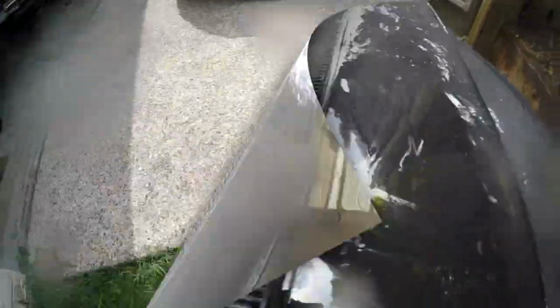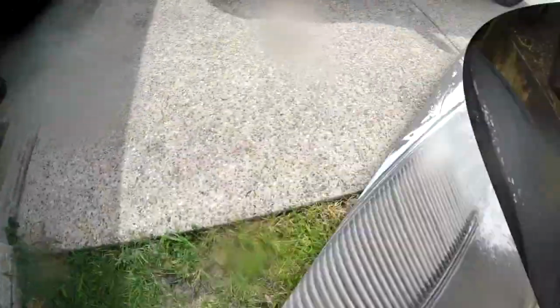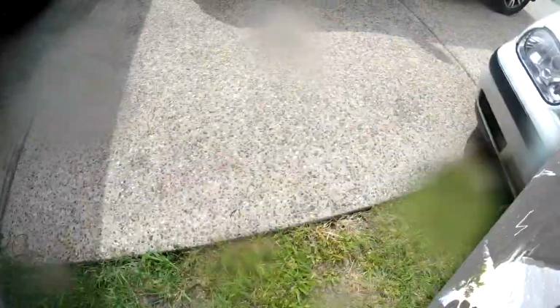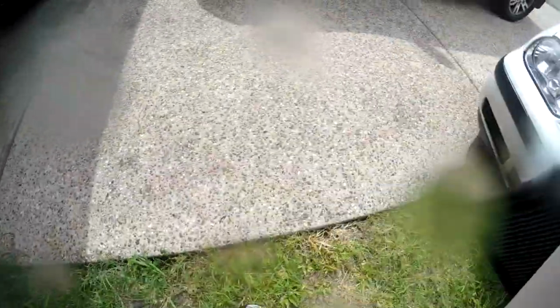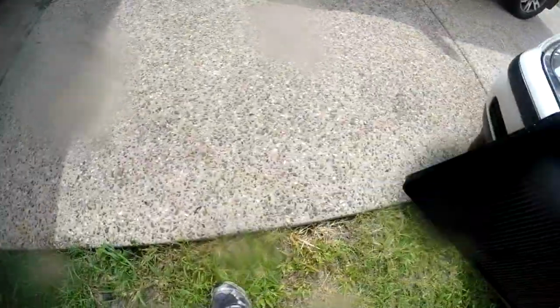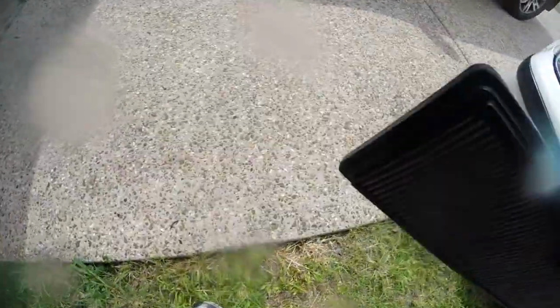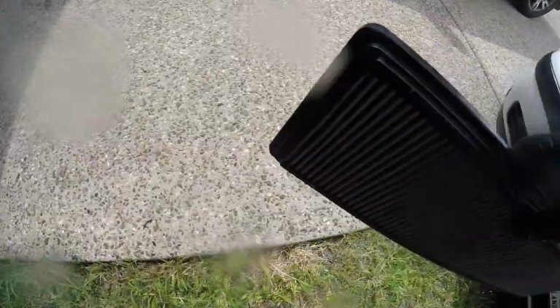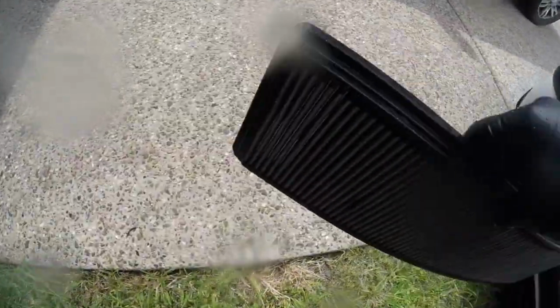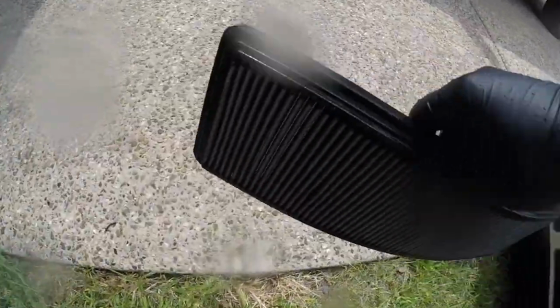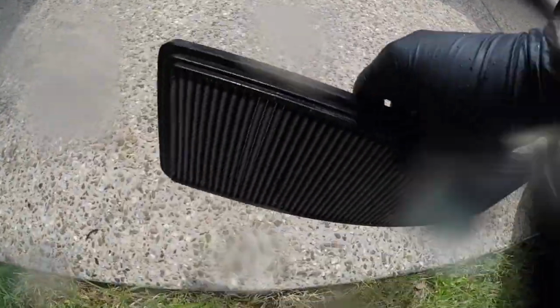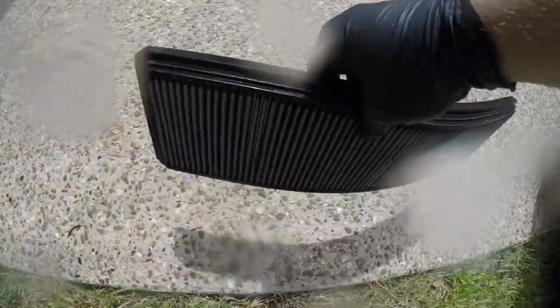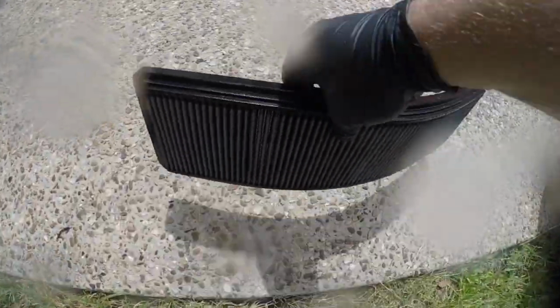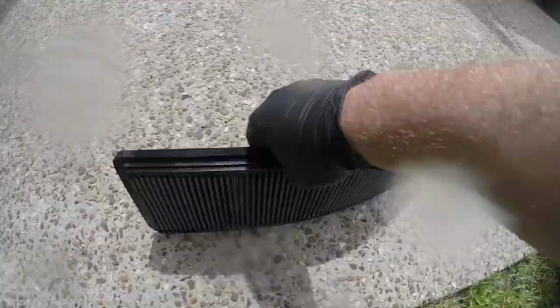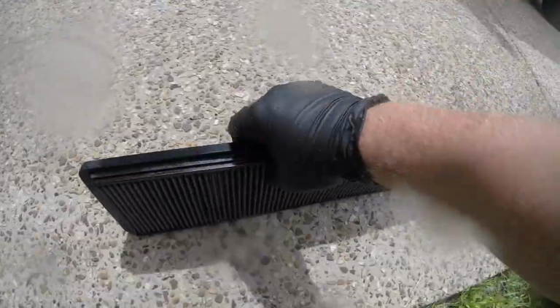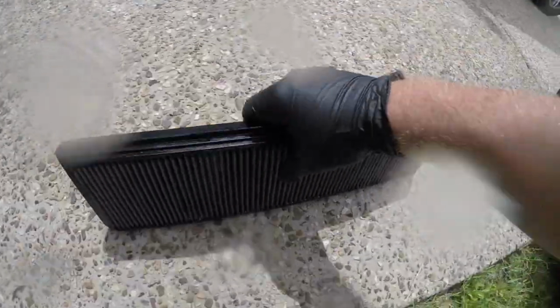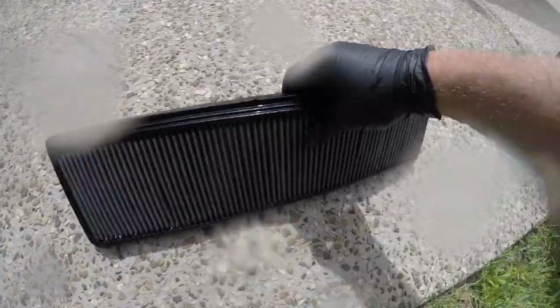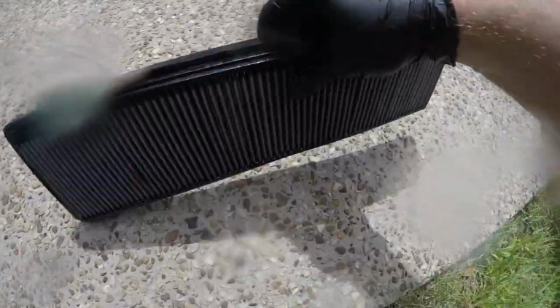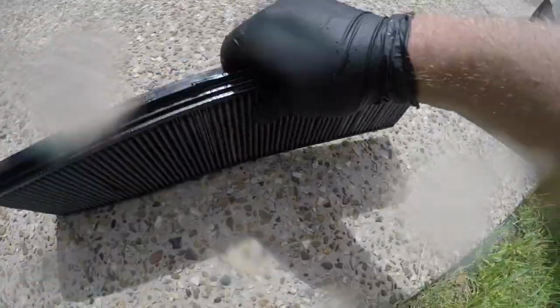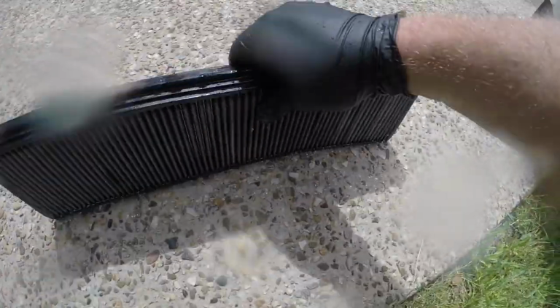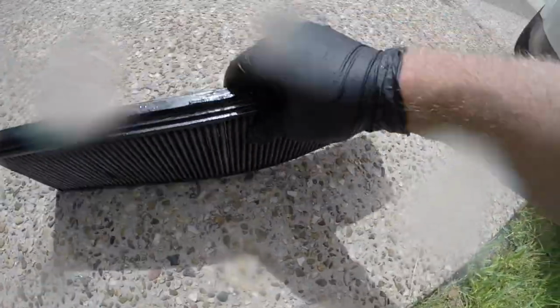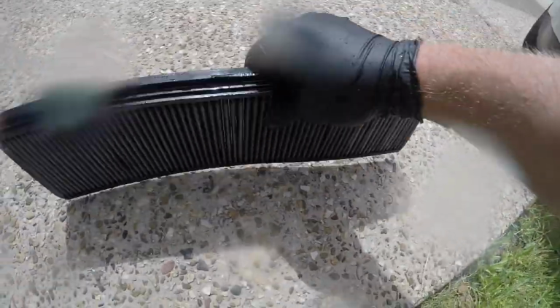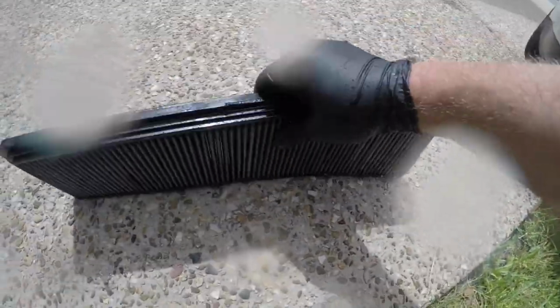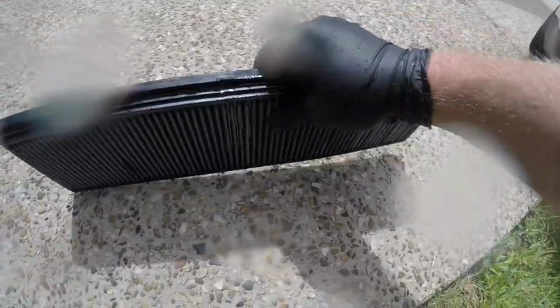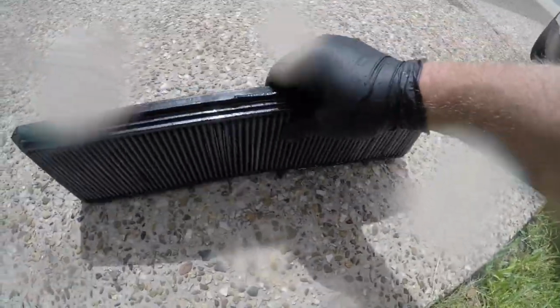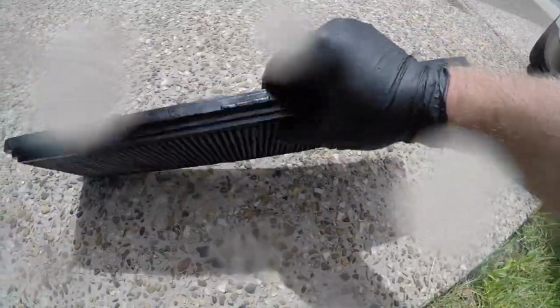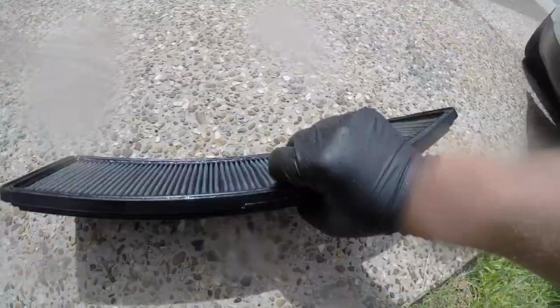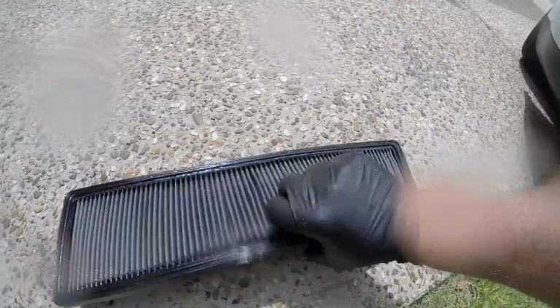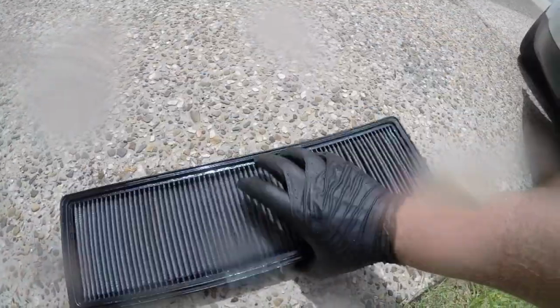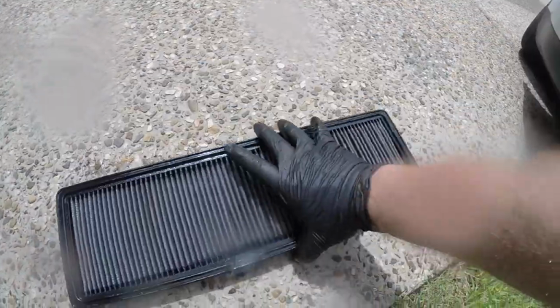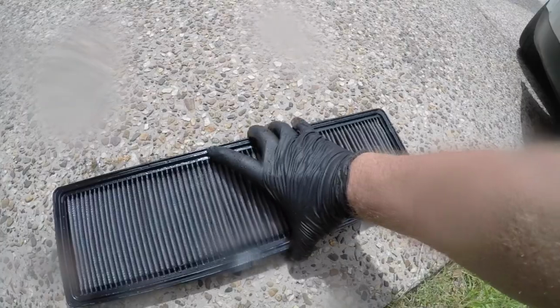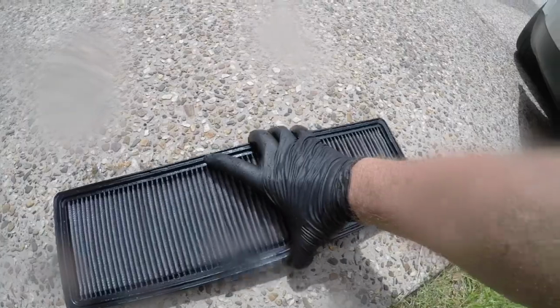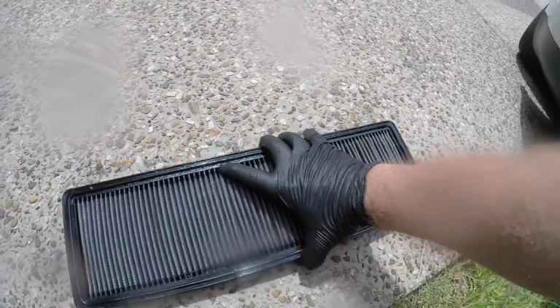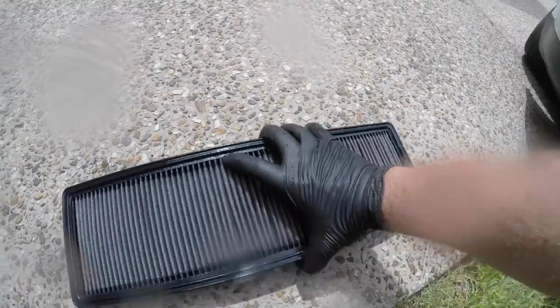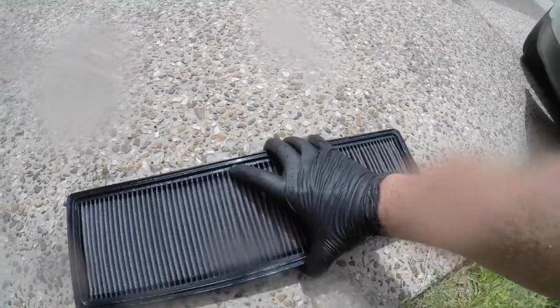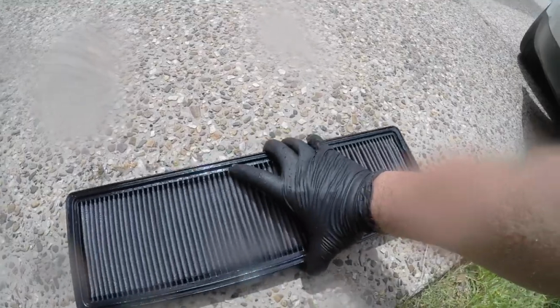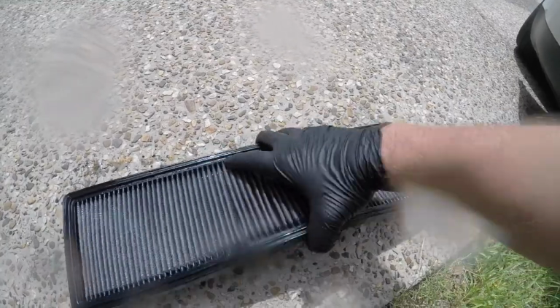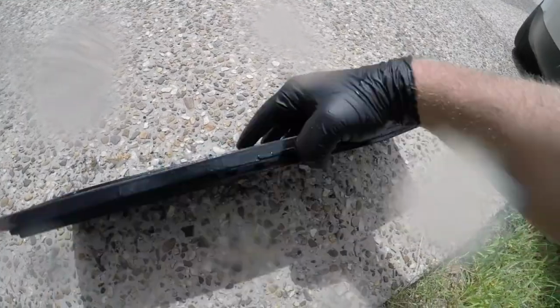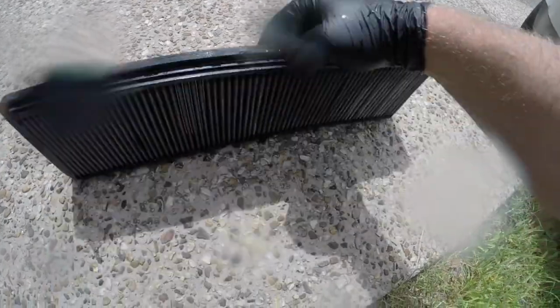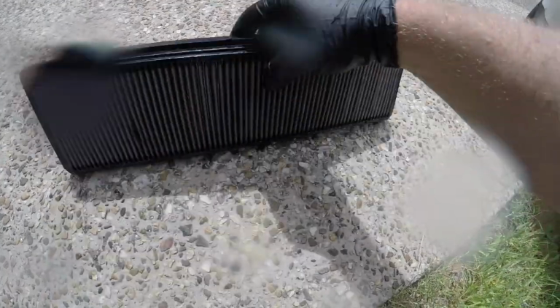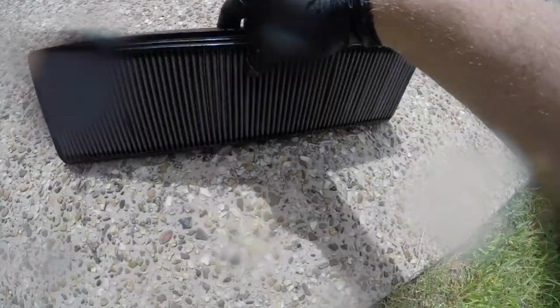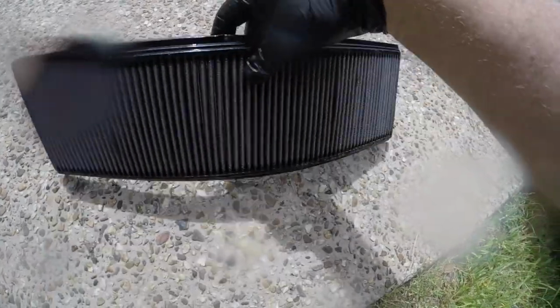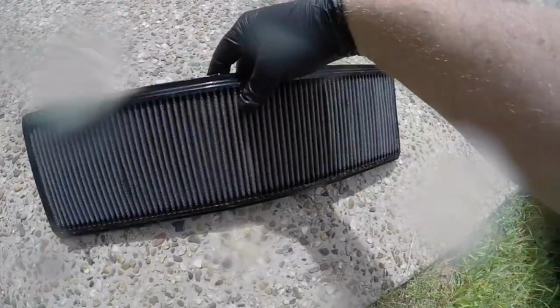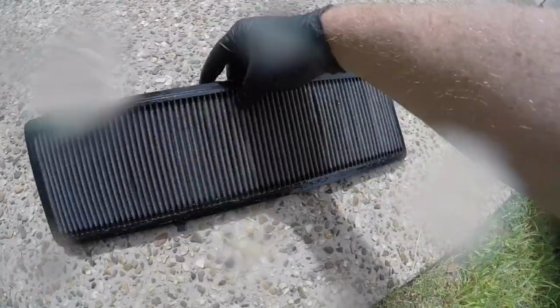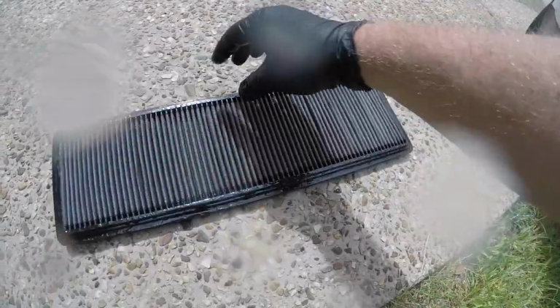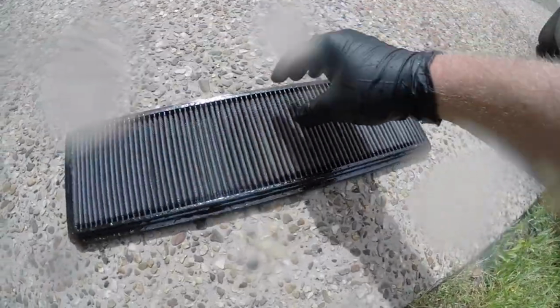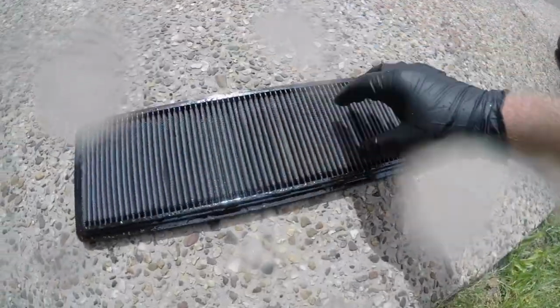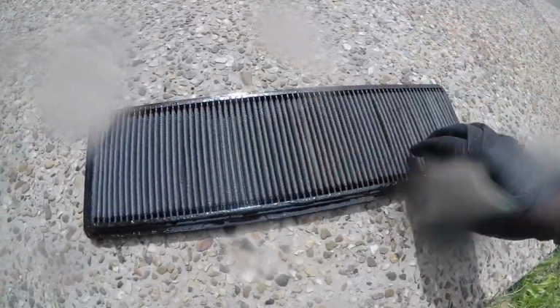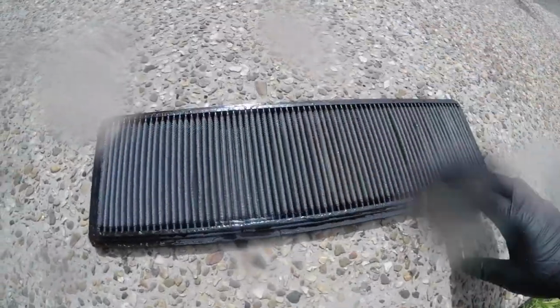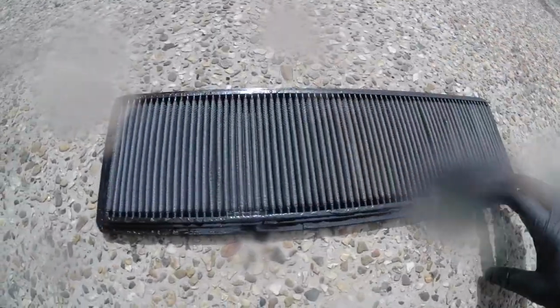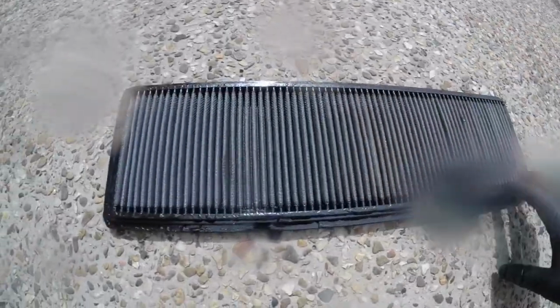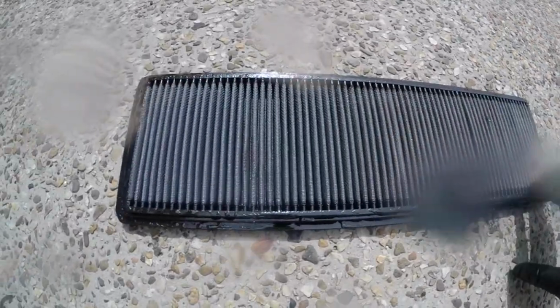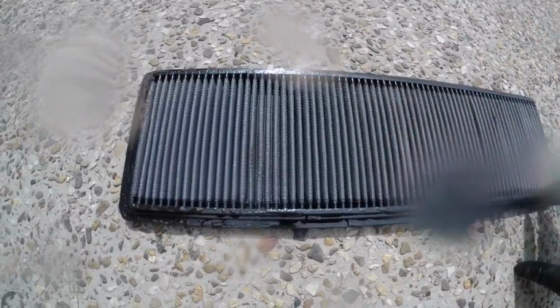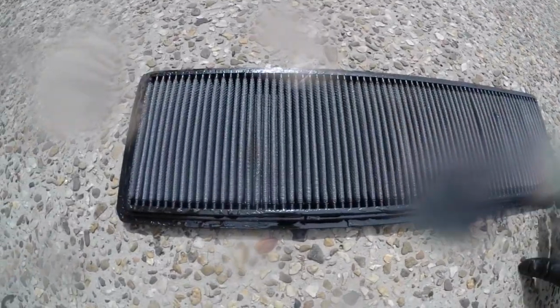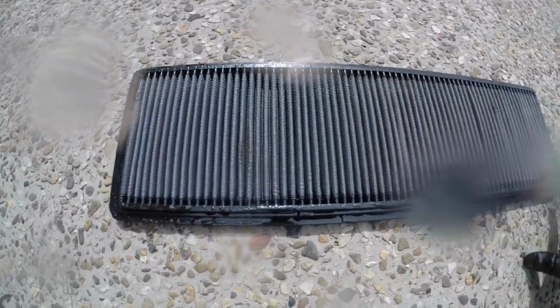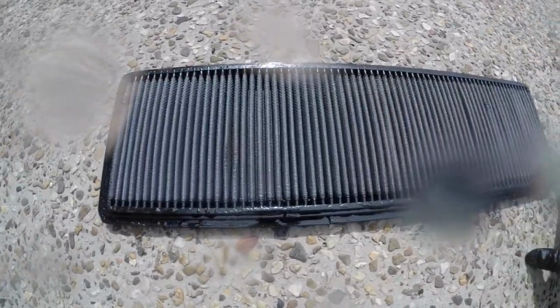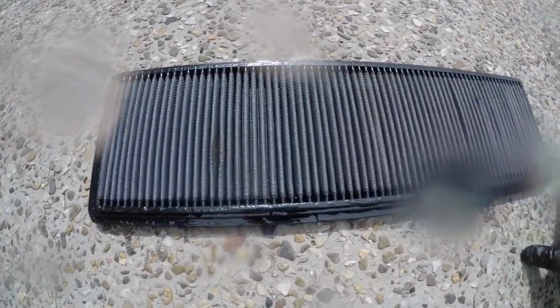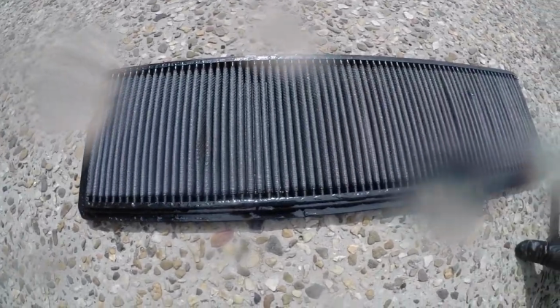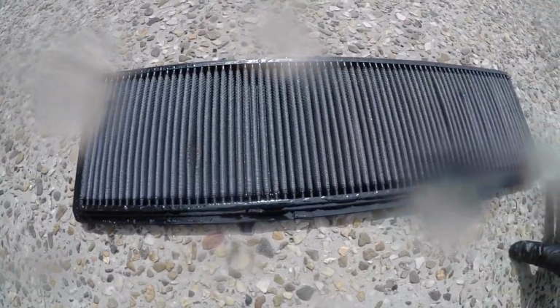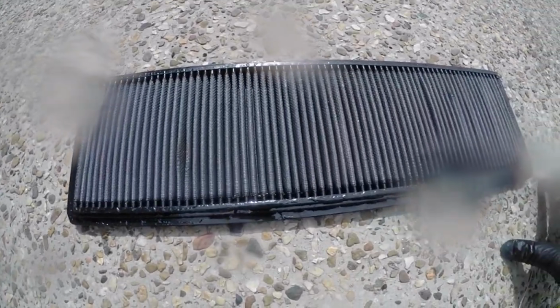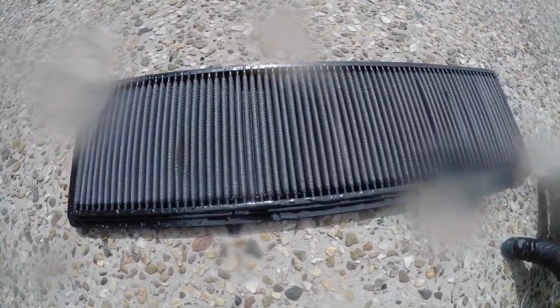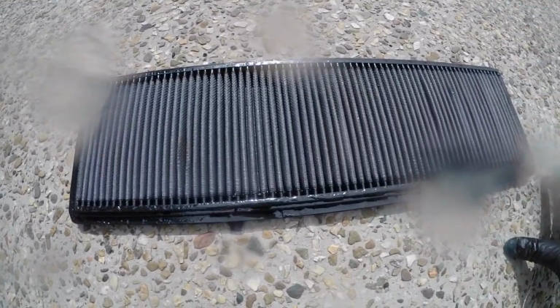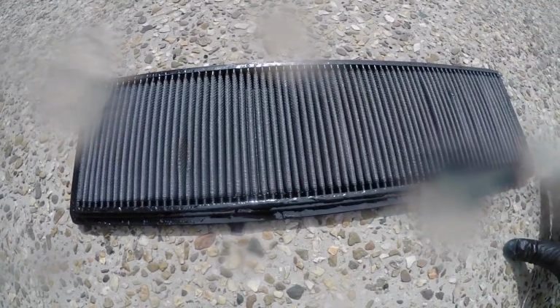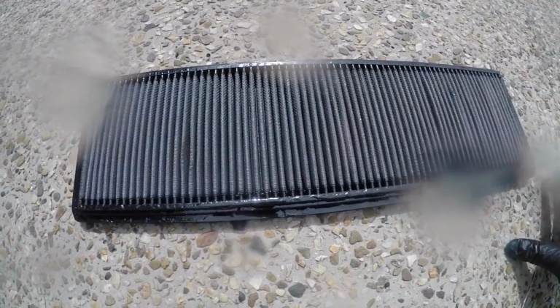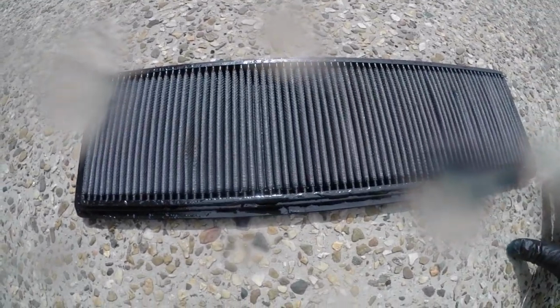Once you've washed it out, I just sat mine out in the sun for a few hours to dry. Do not rush this part — it does take a while to dry off.